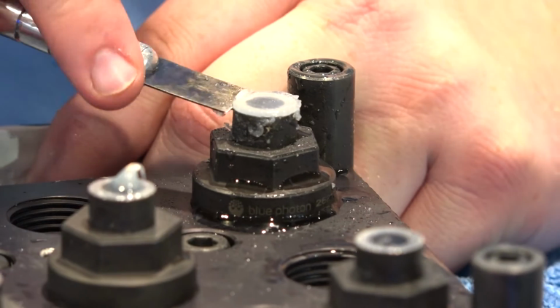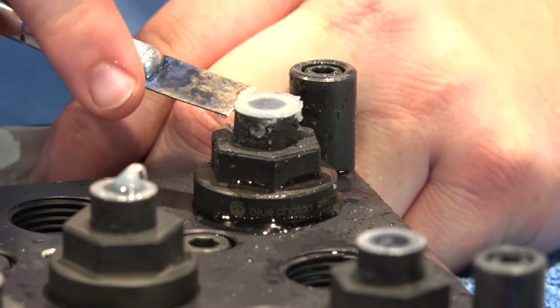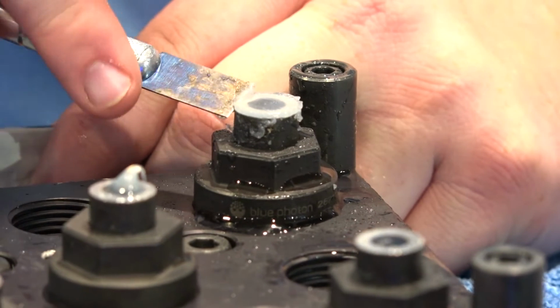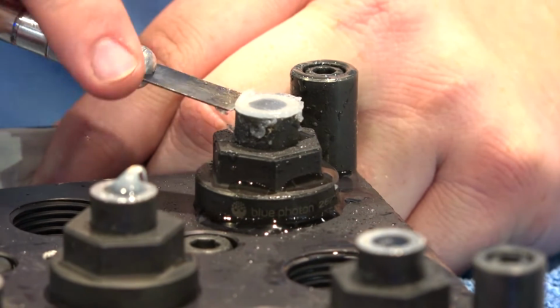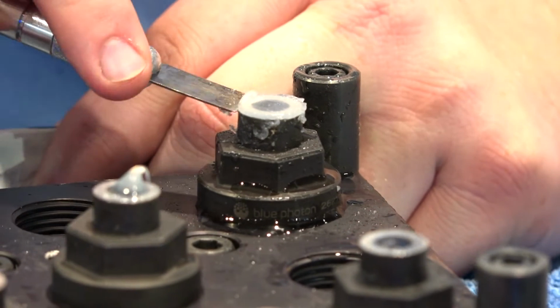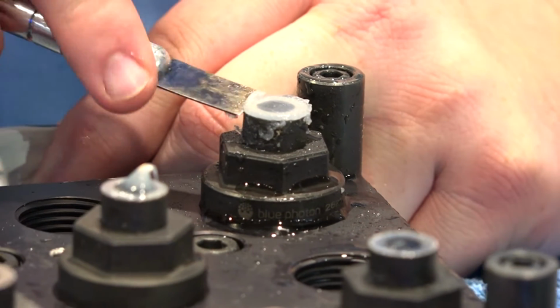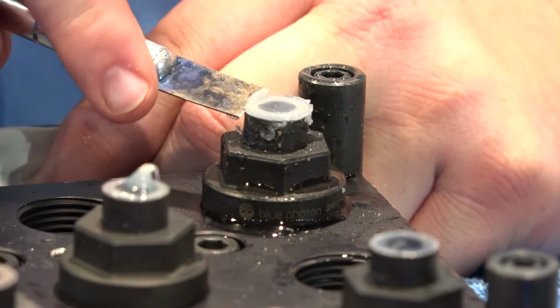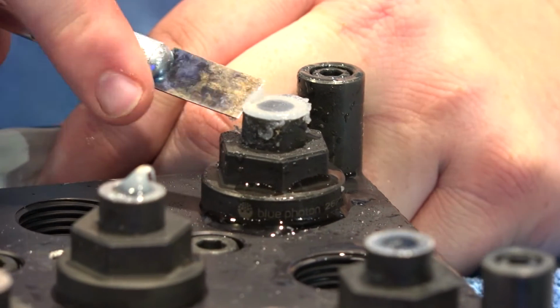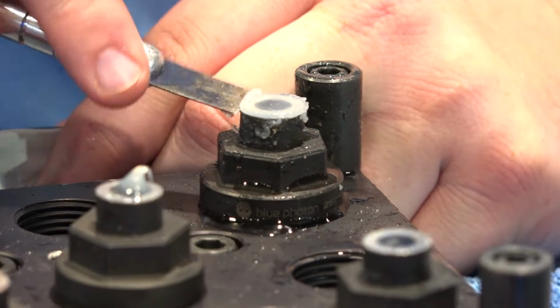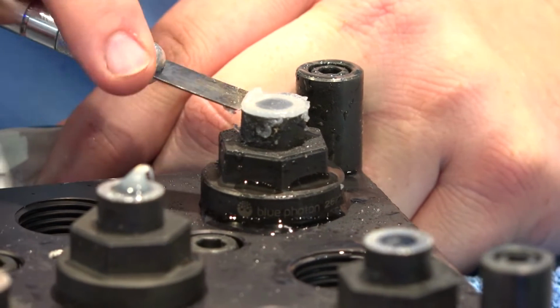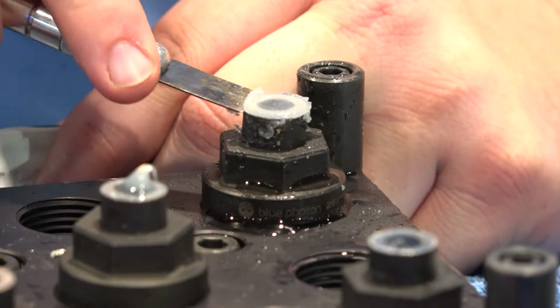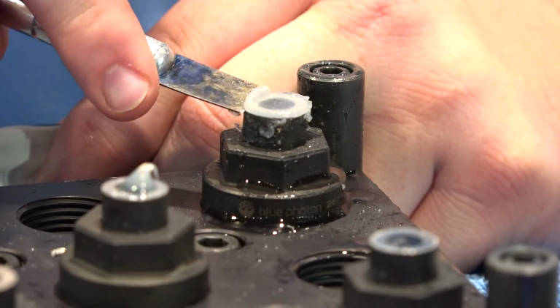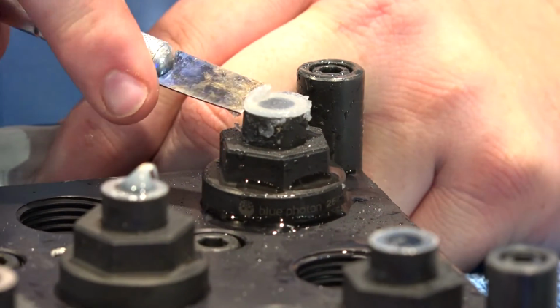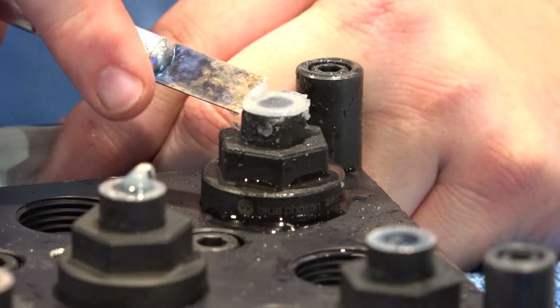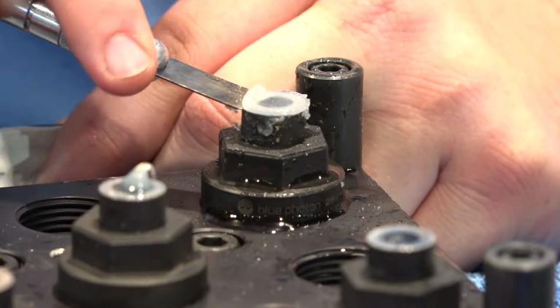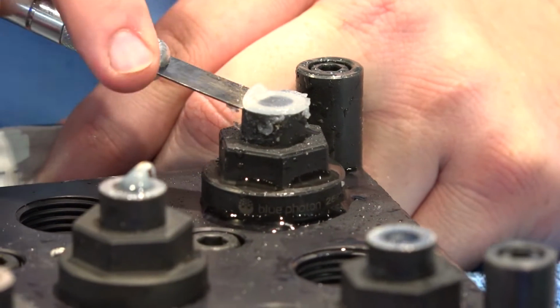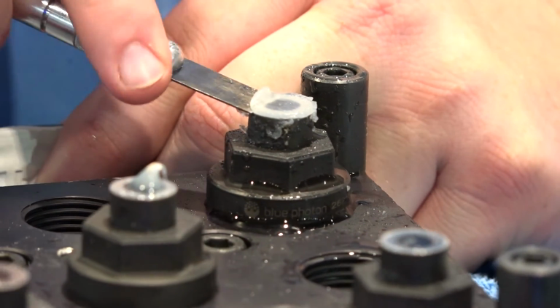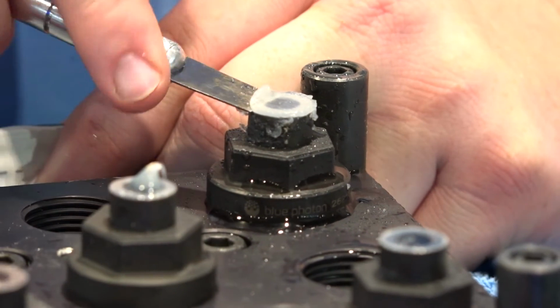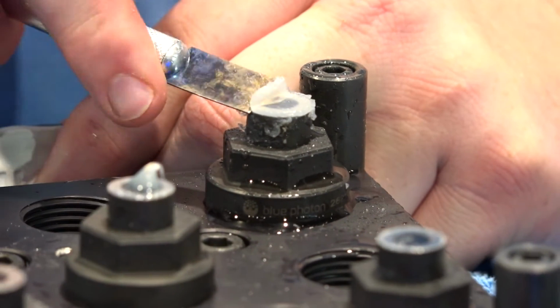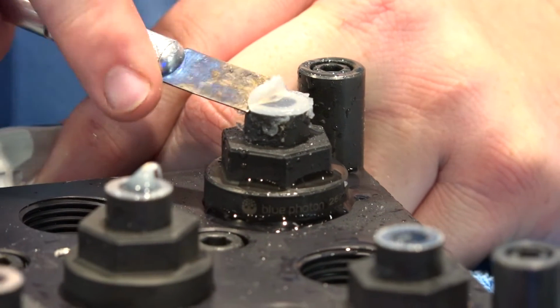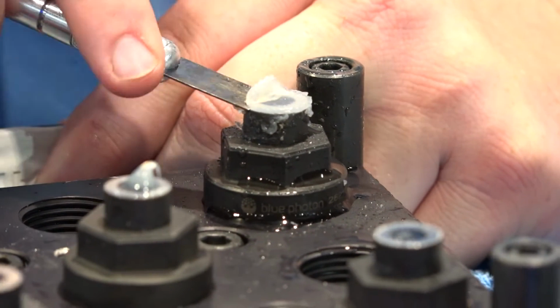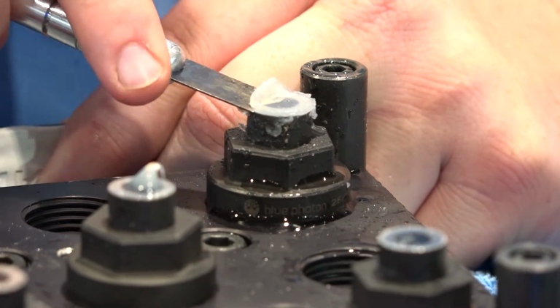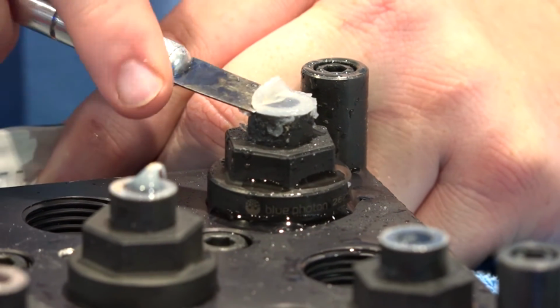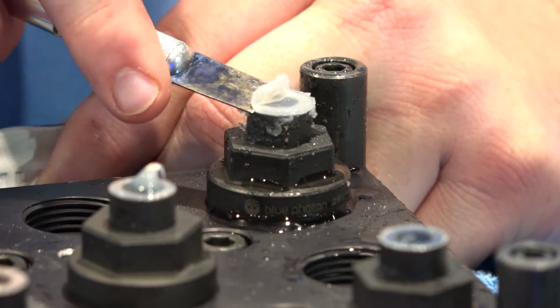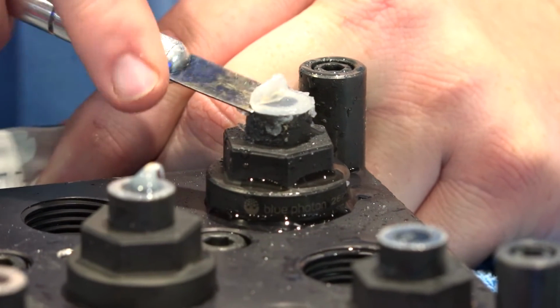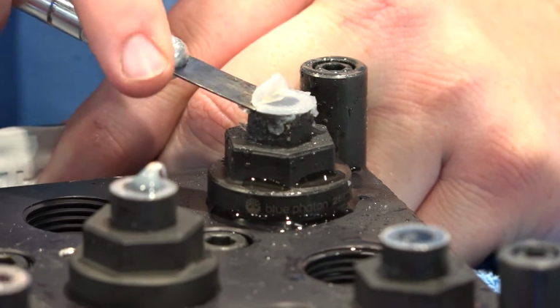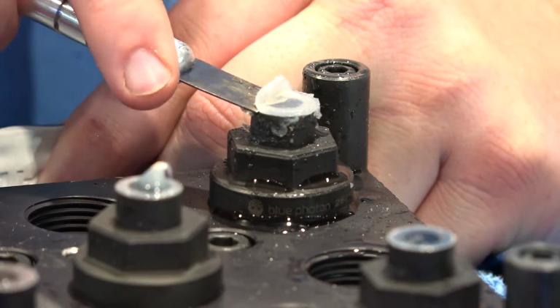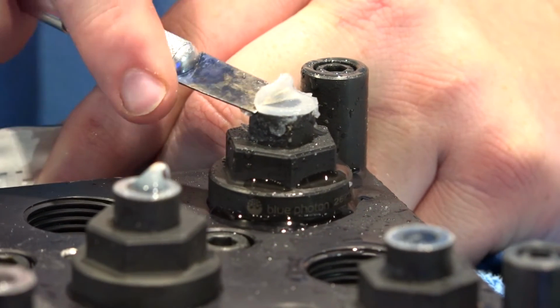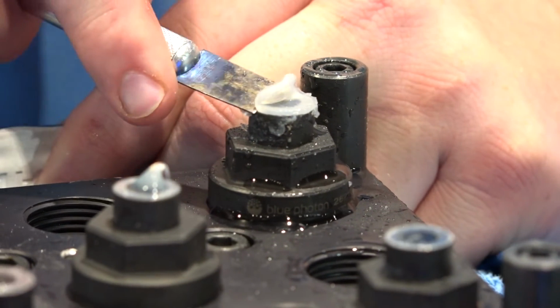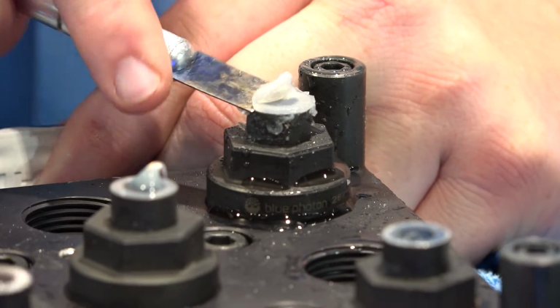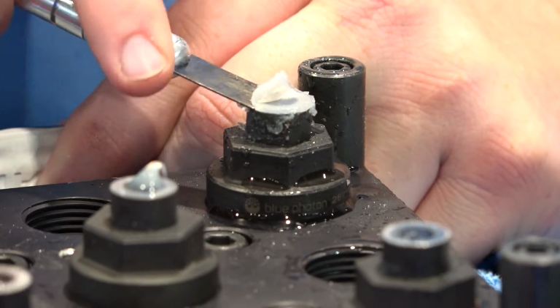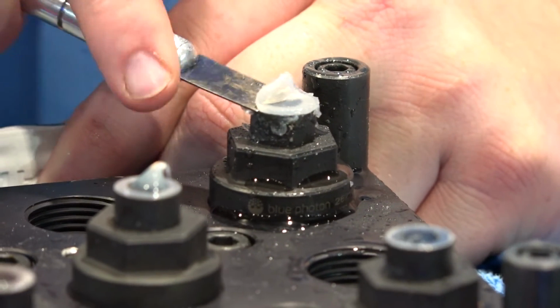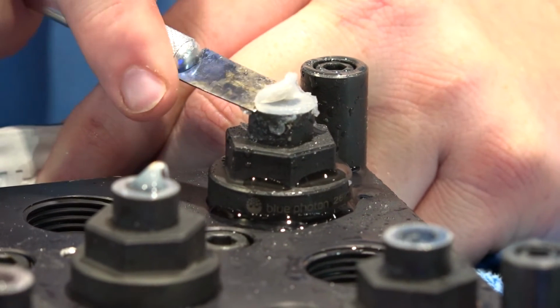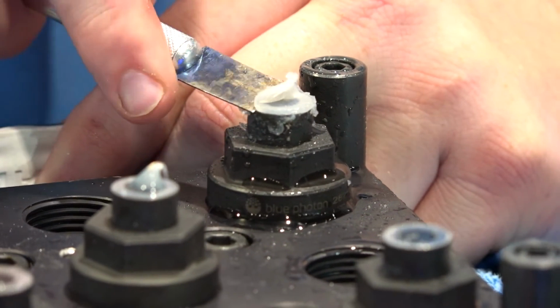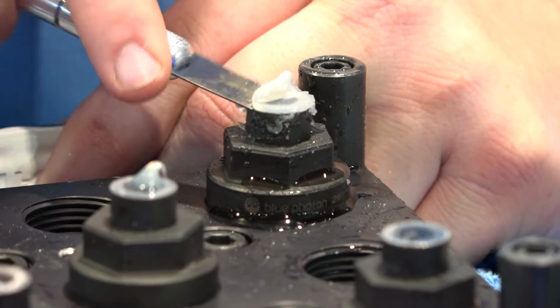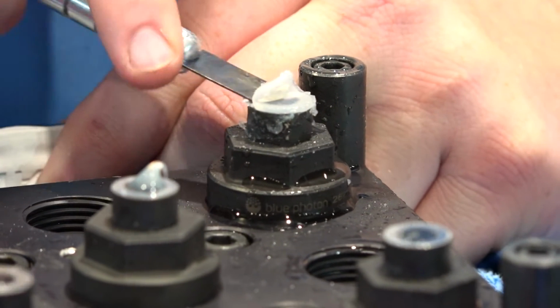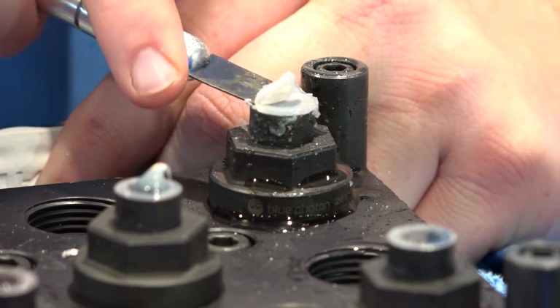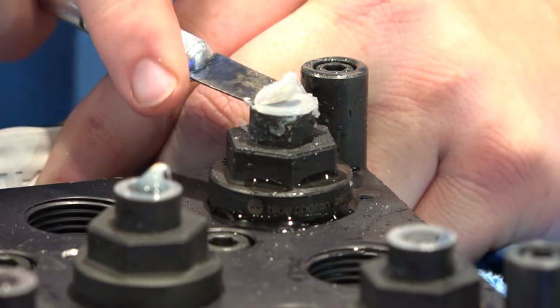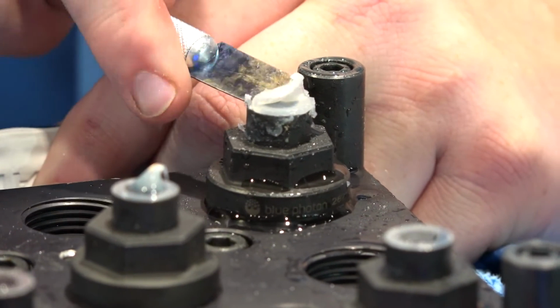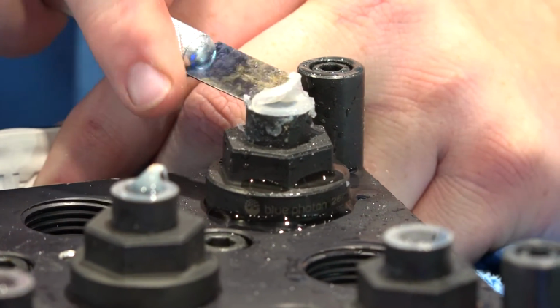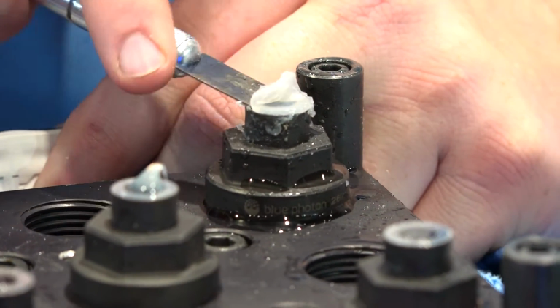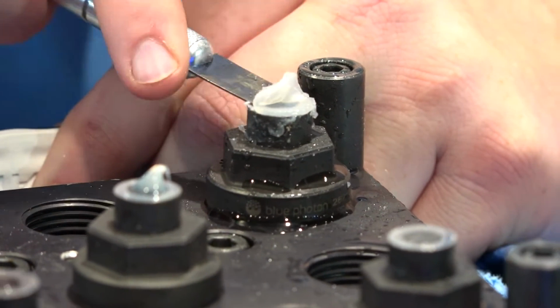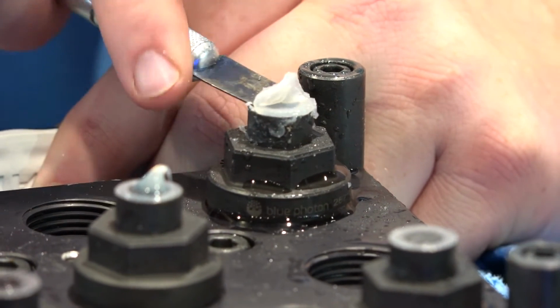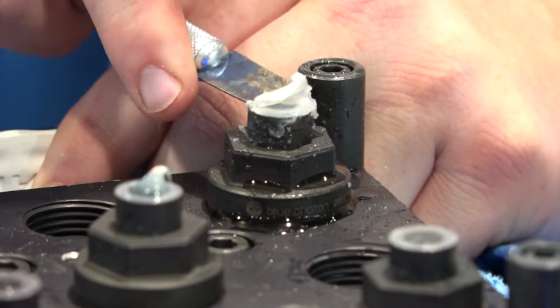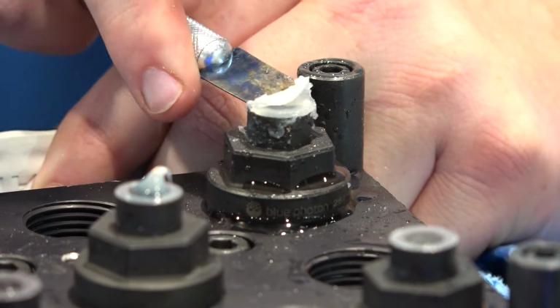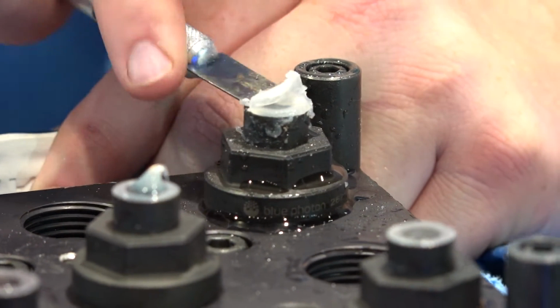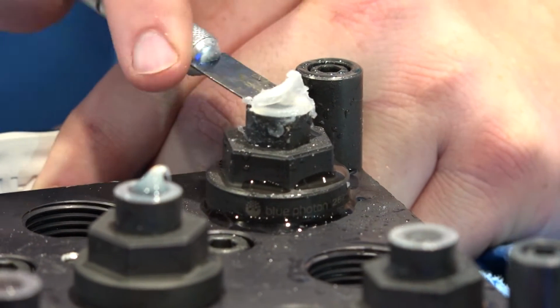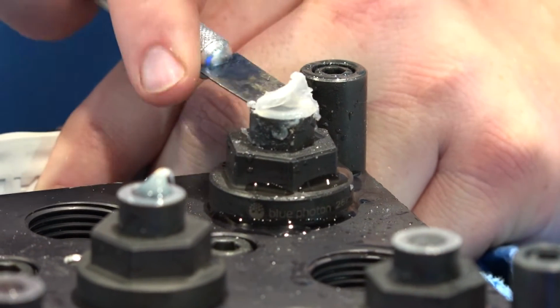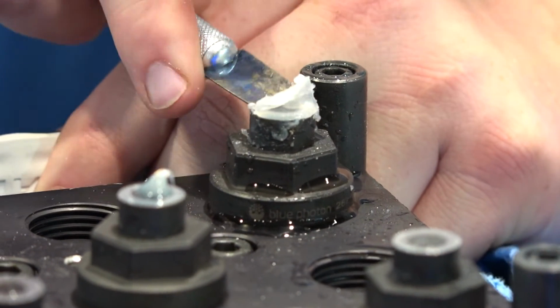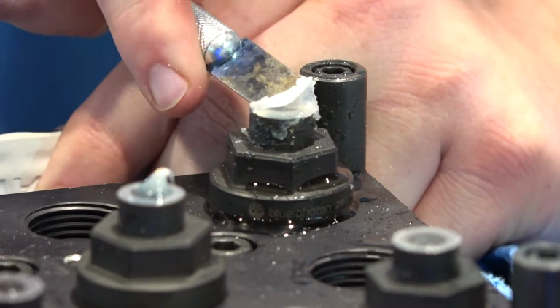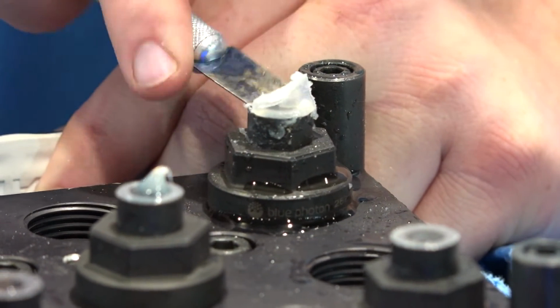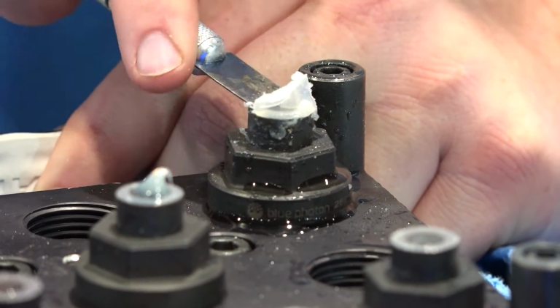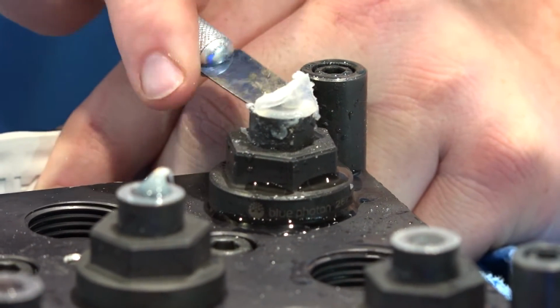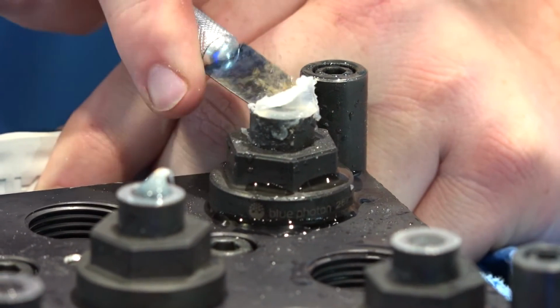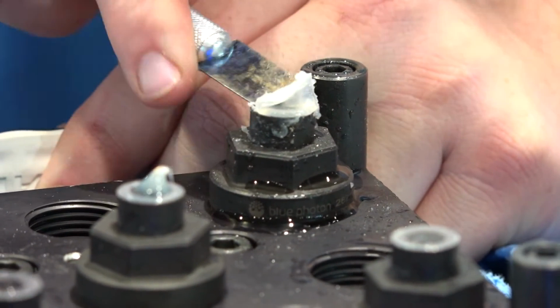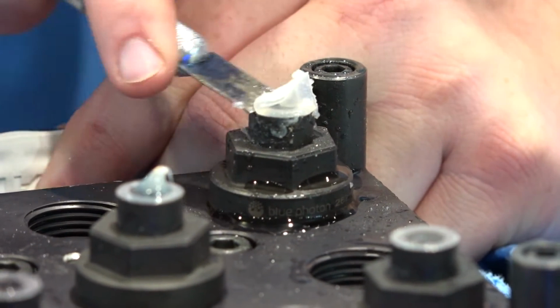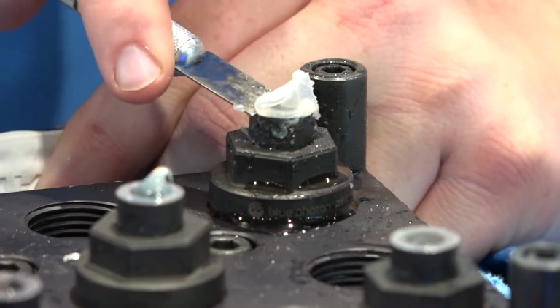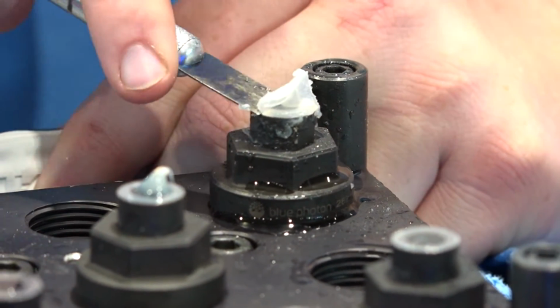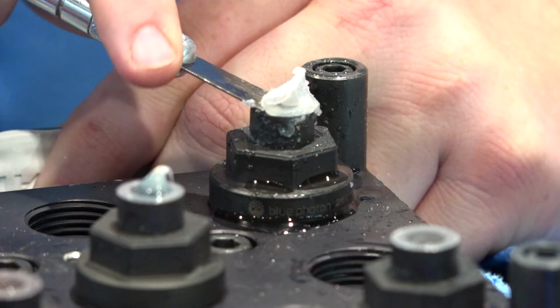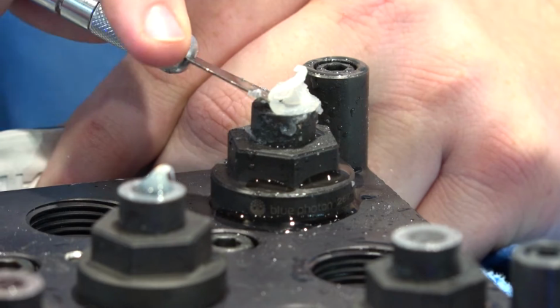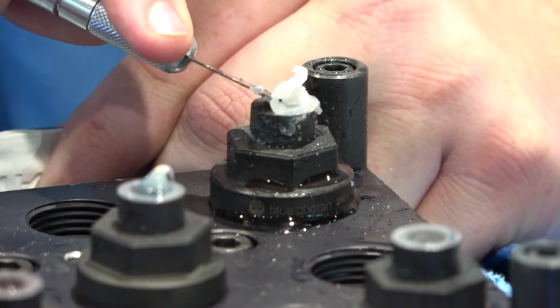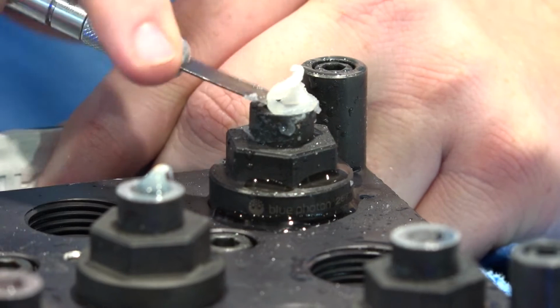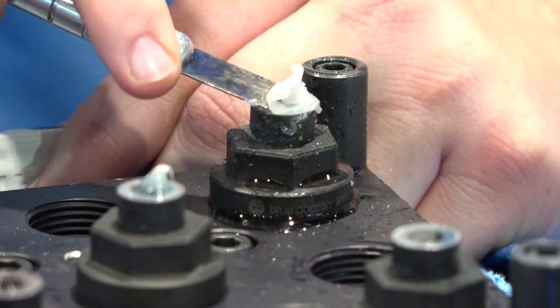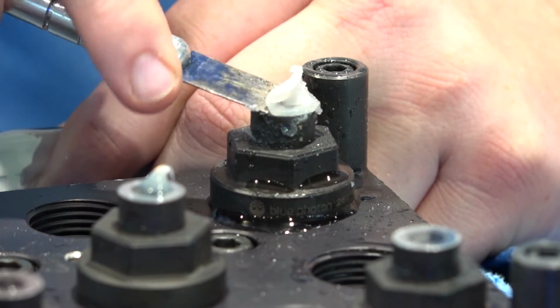For cleanup, you just hit it with a little steam for about five seconds and the adhesive will peel right off.